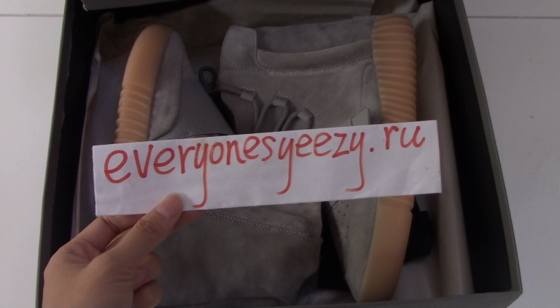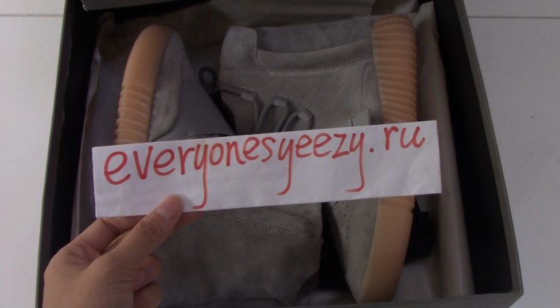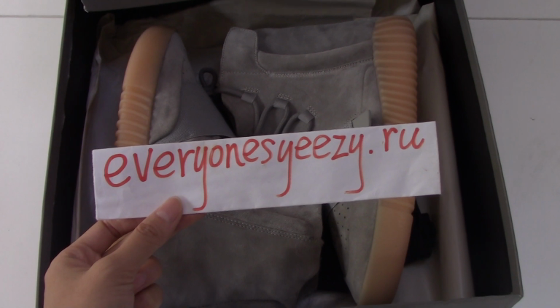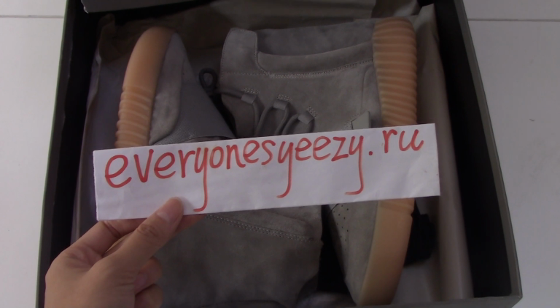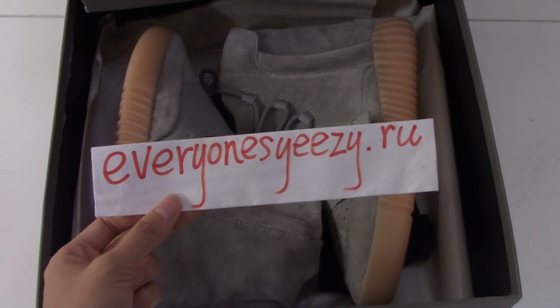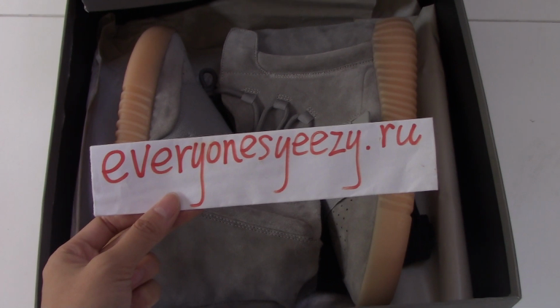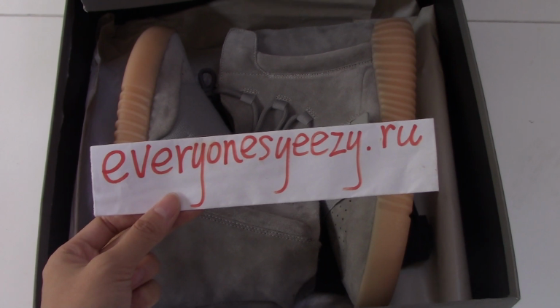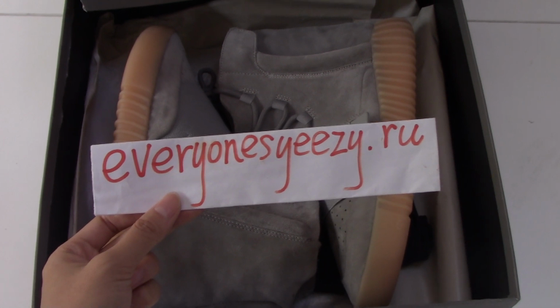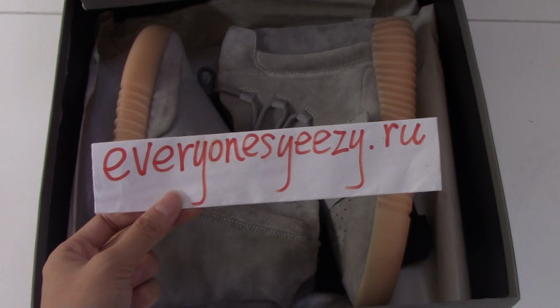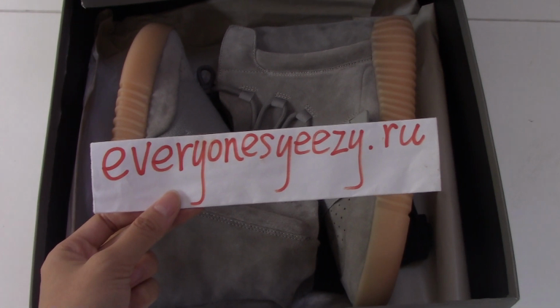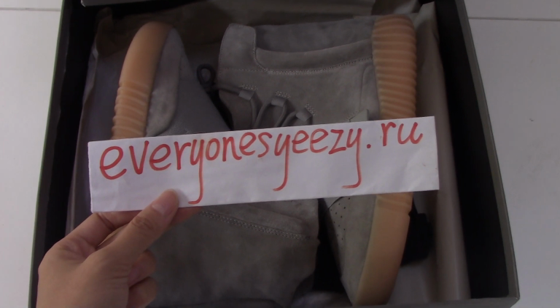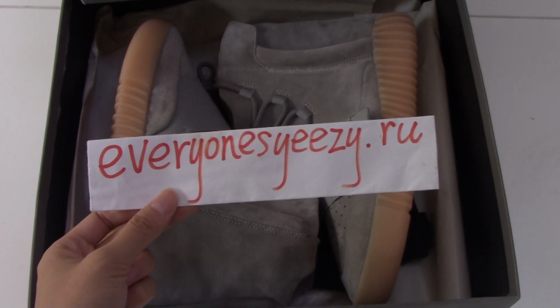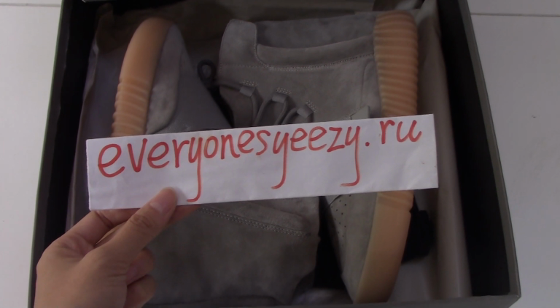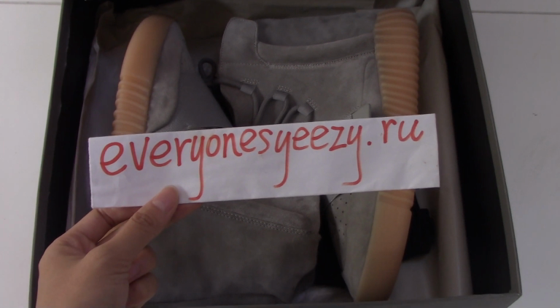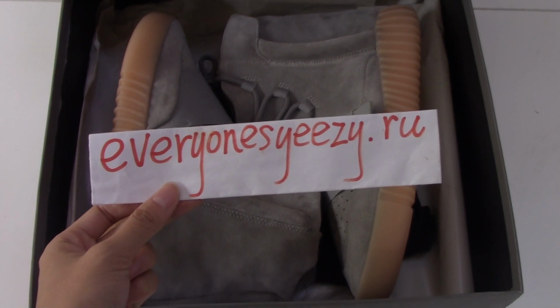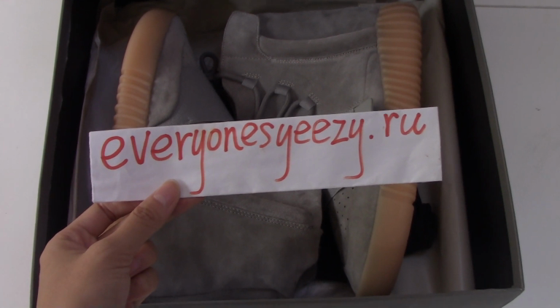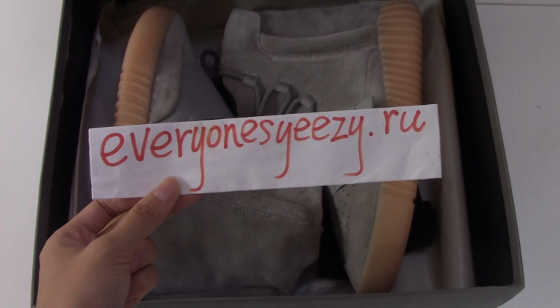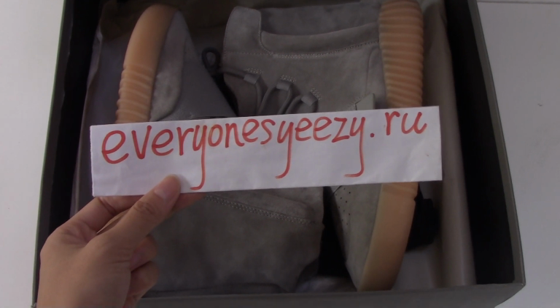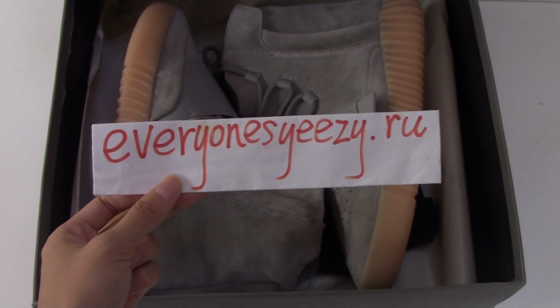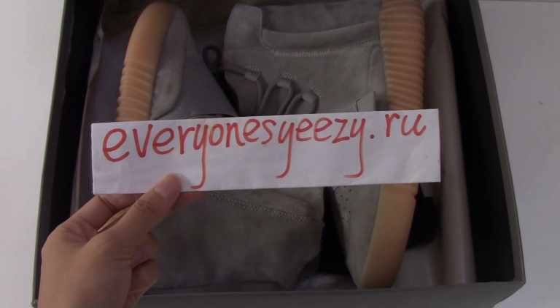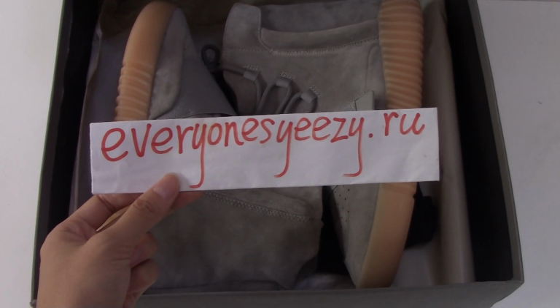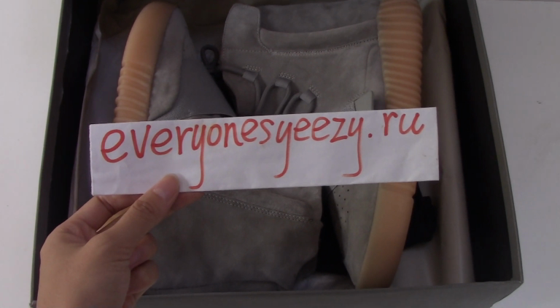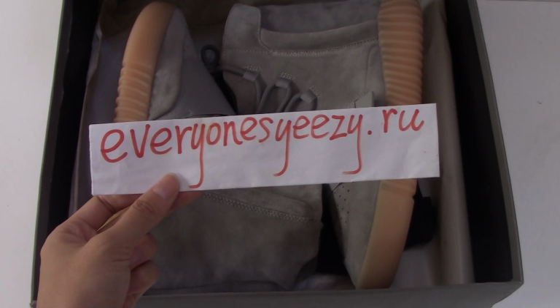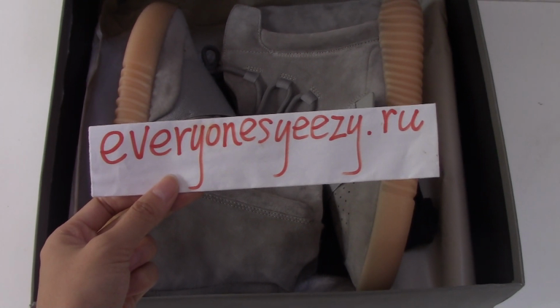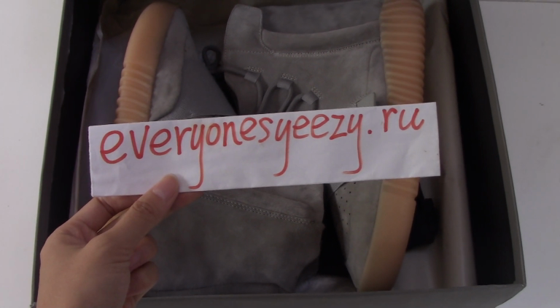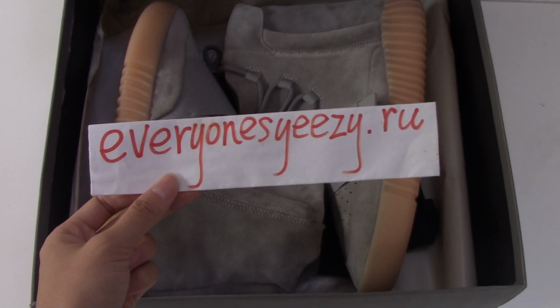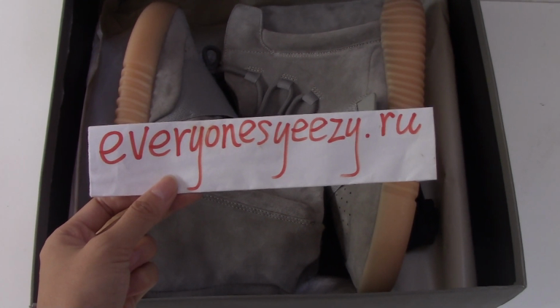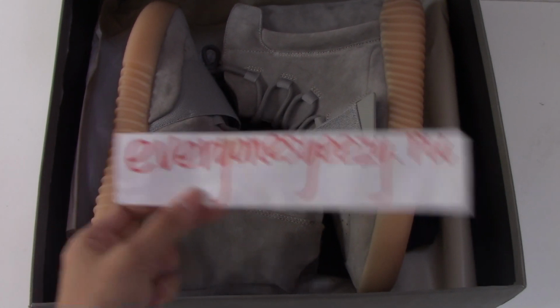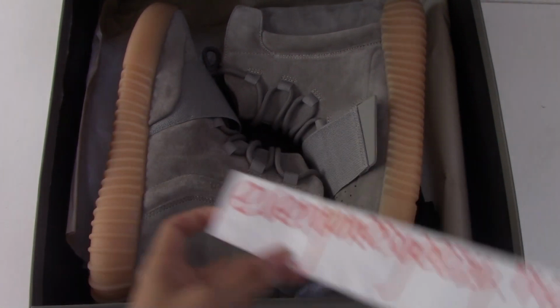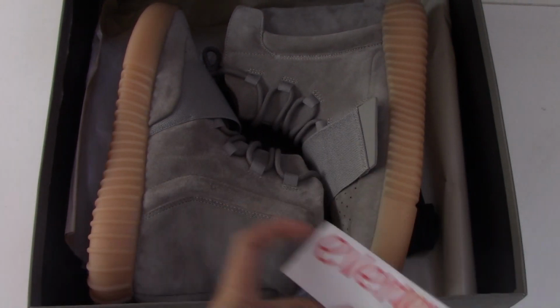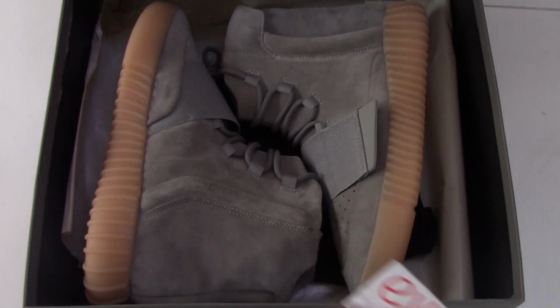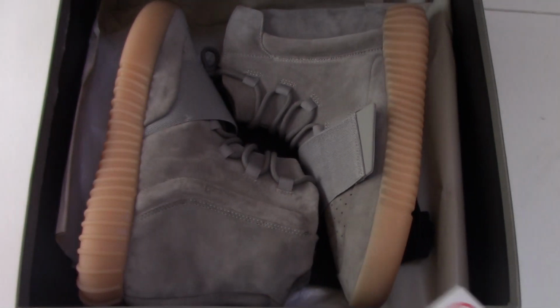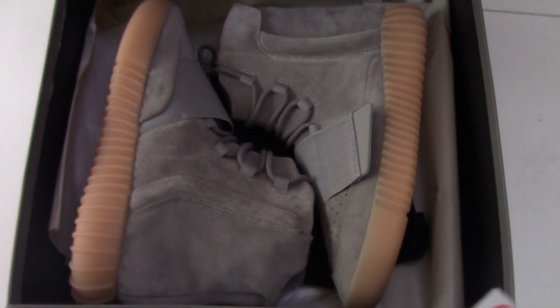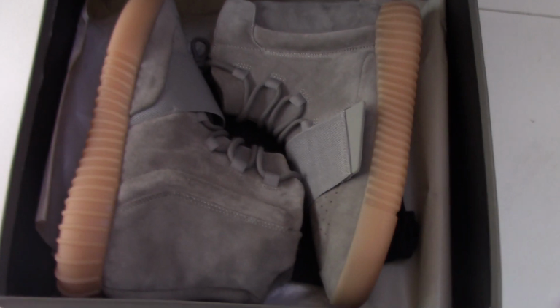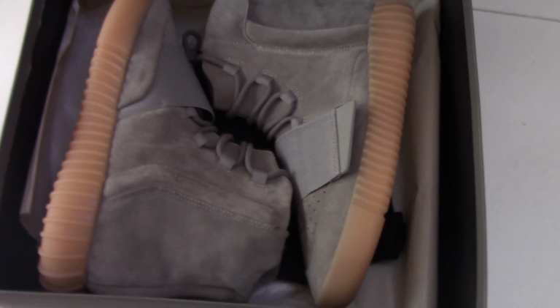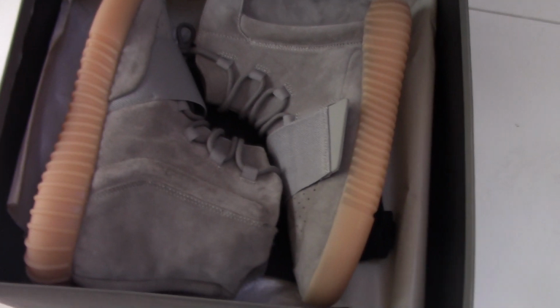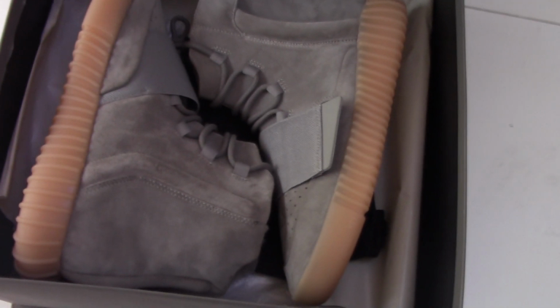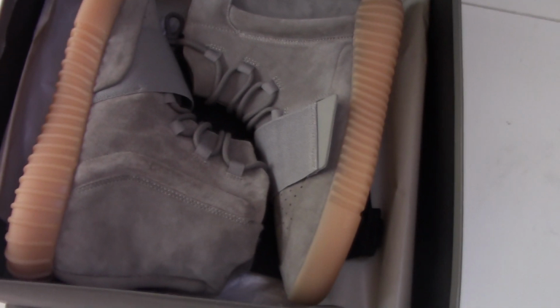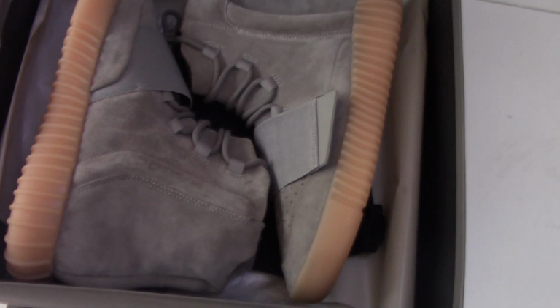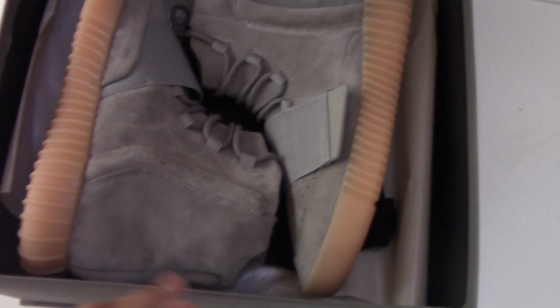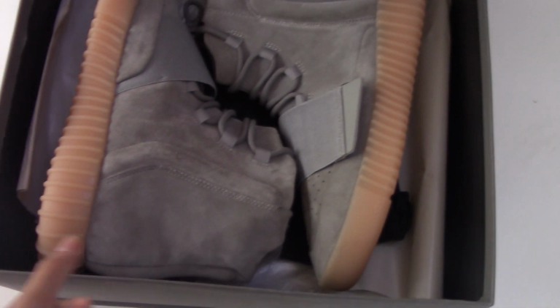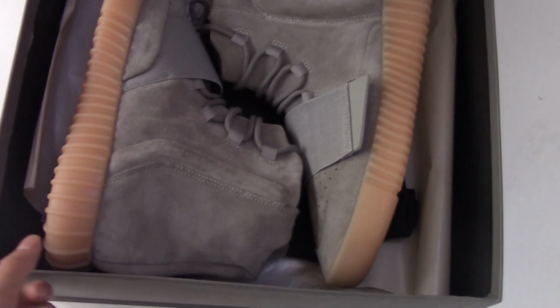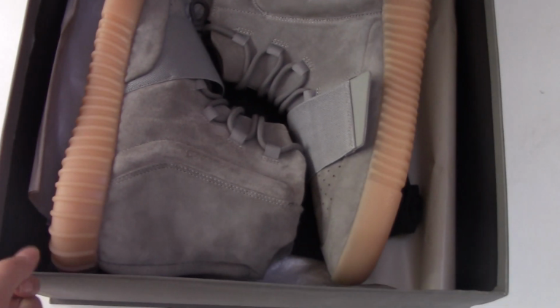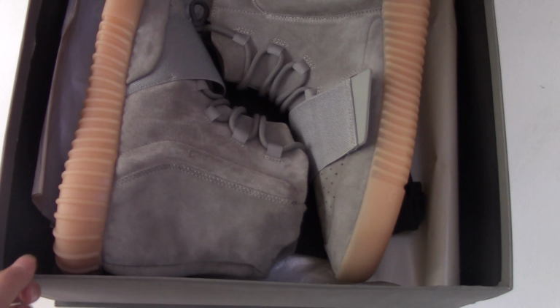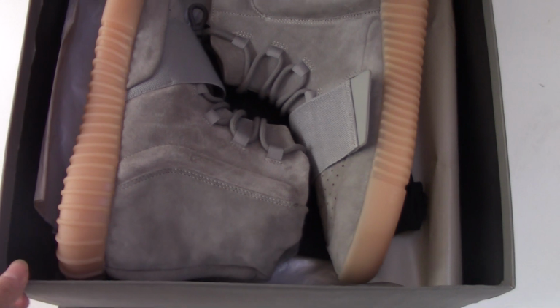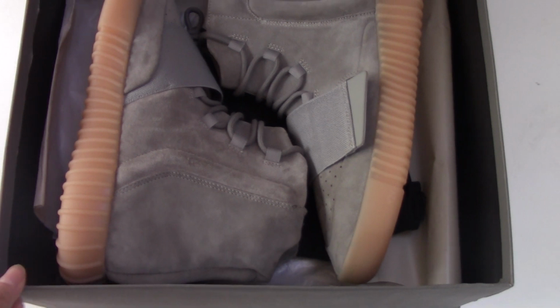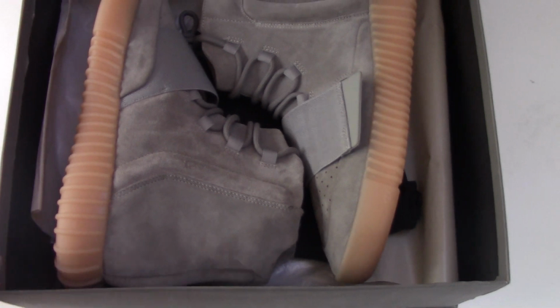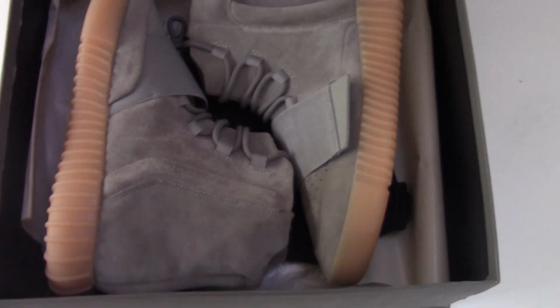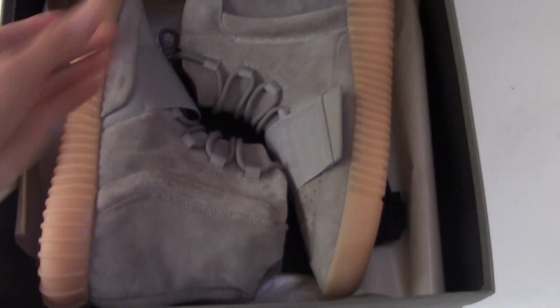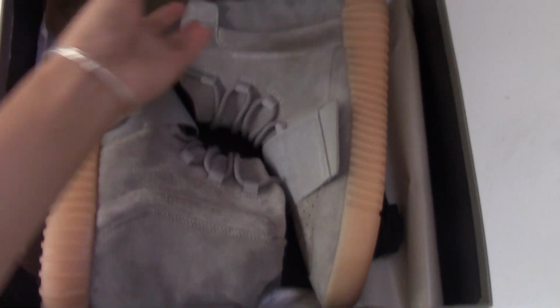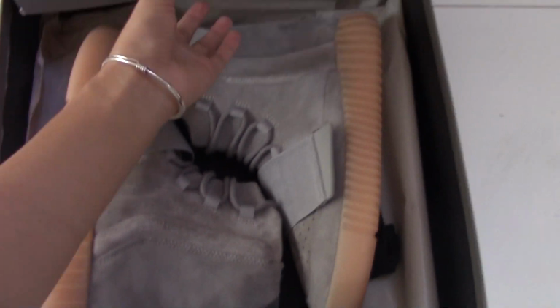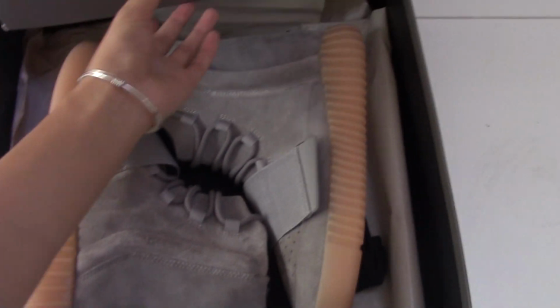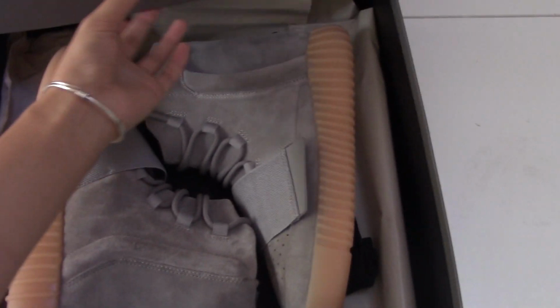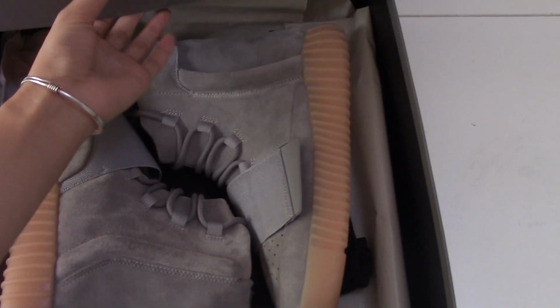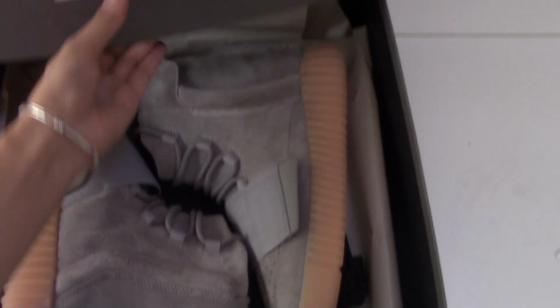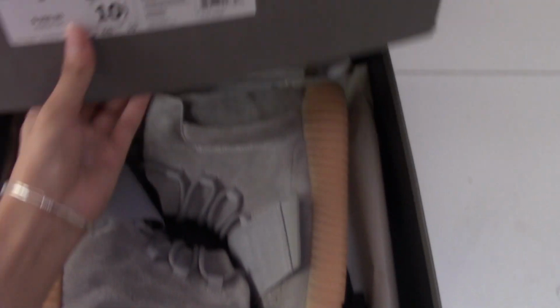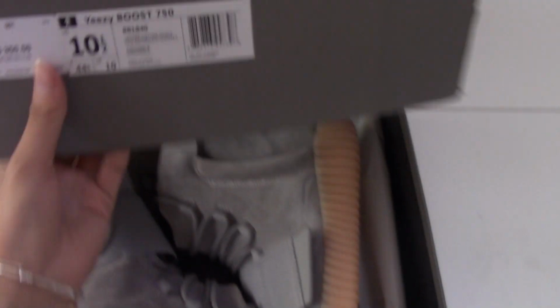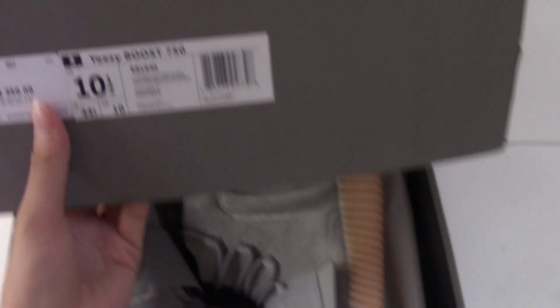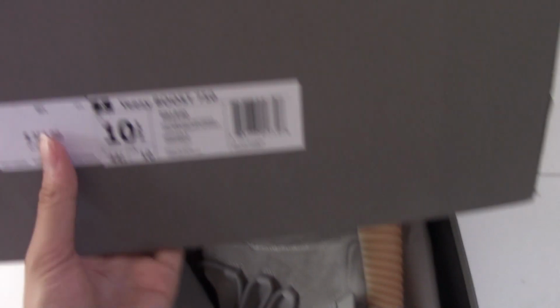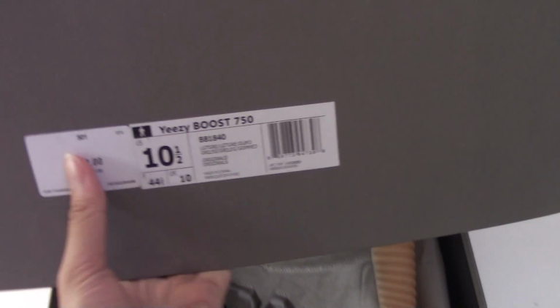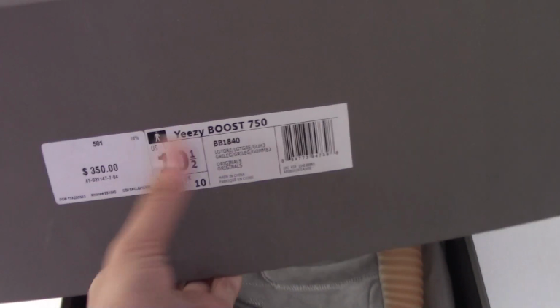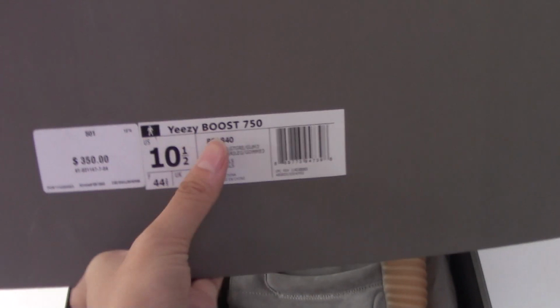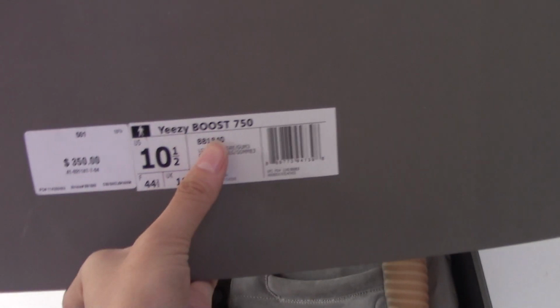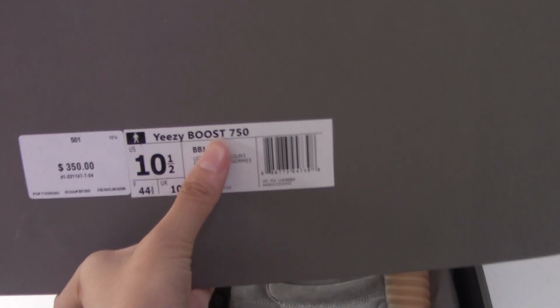Hi guys, here is Sunny from Everyone's EZ-Dry, and today I'm going to do the review of an EZ-Booster 750.